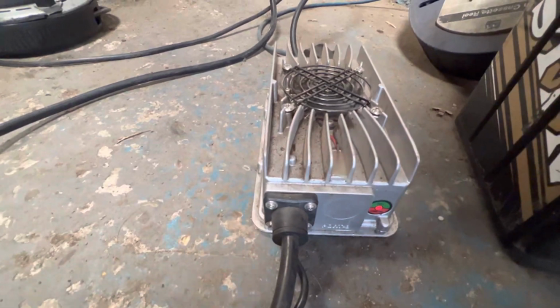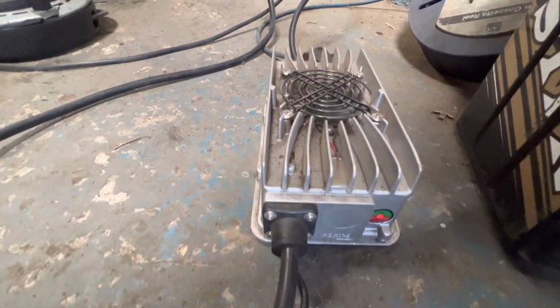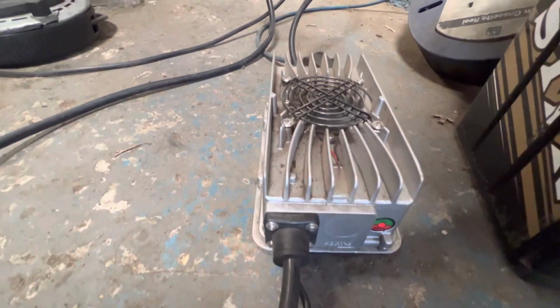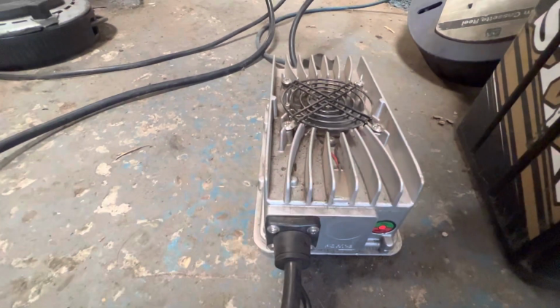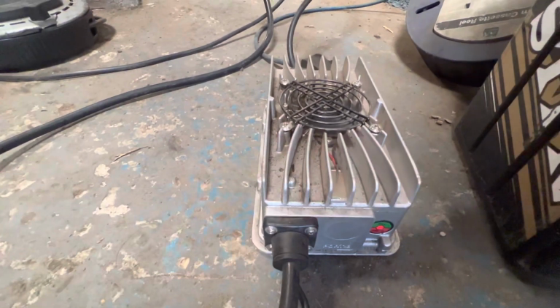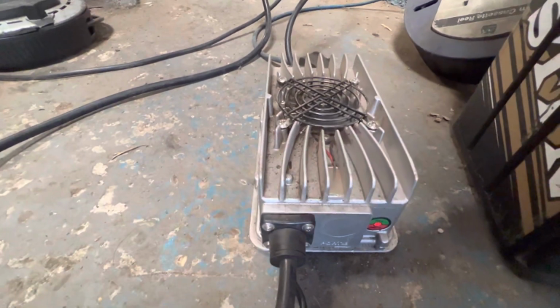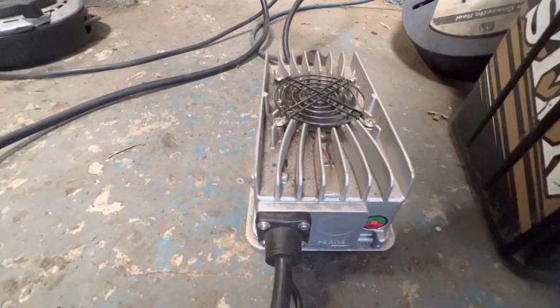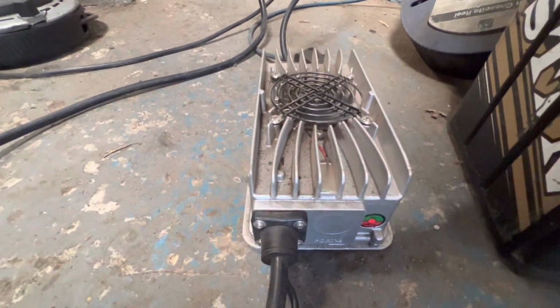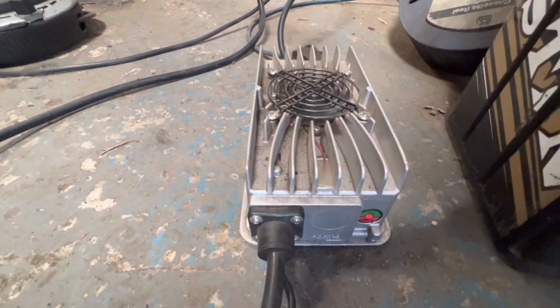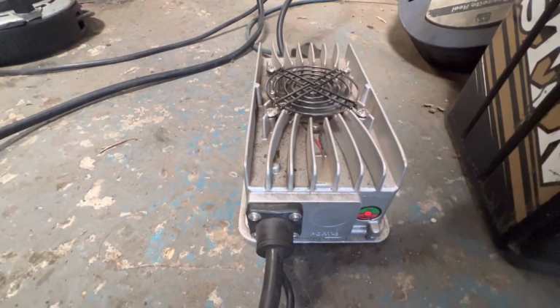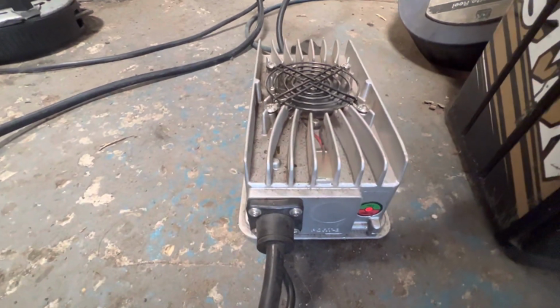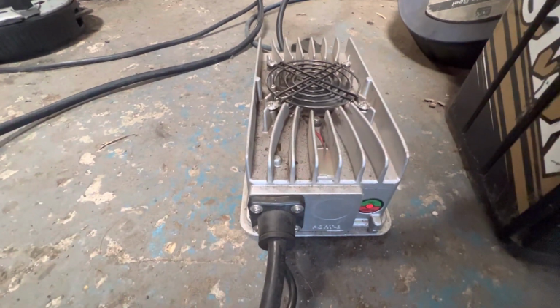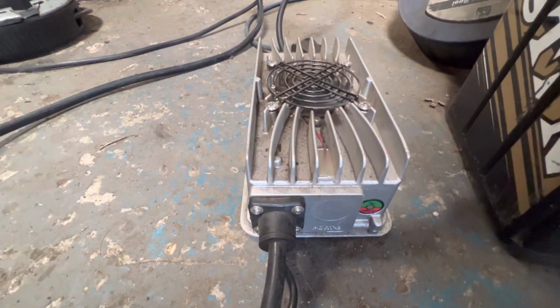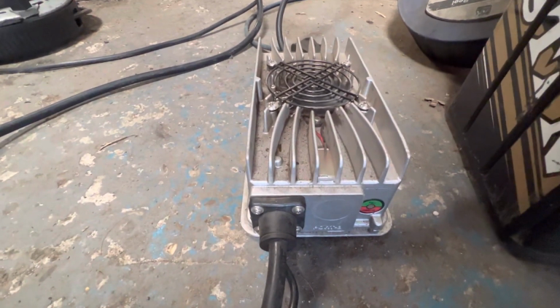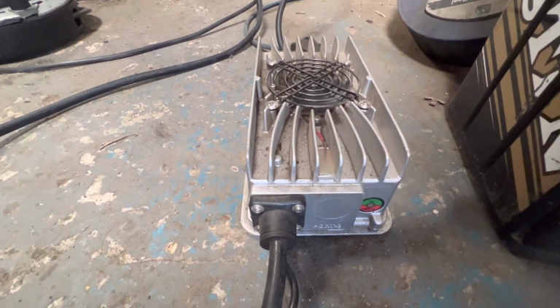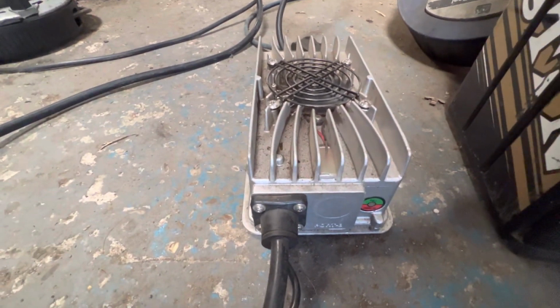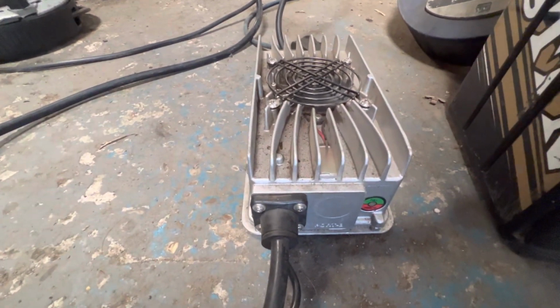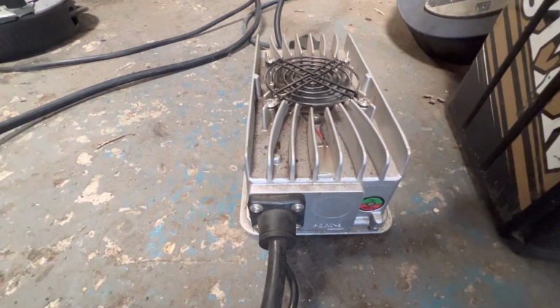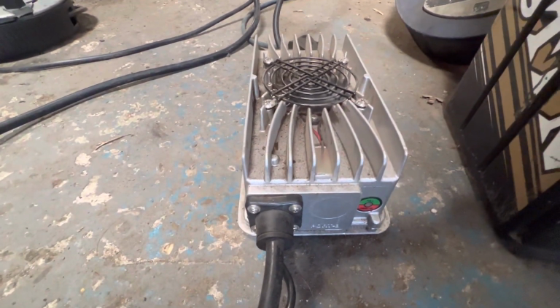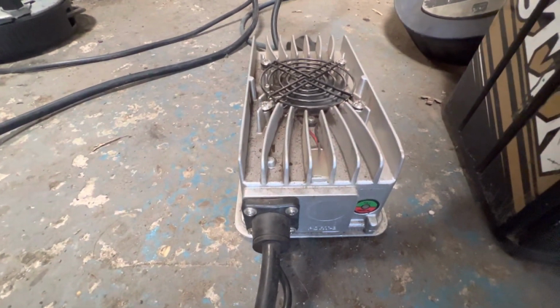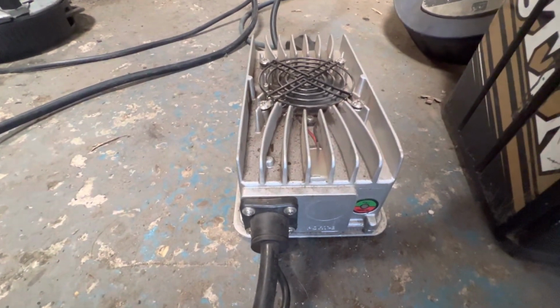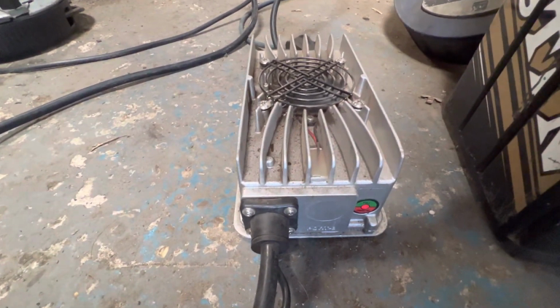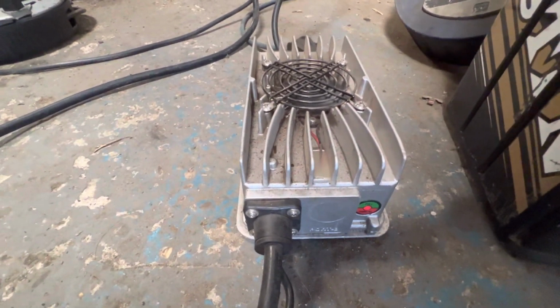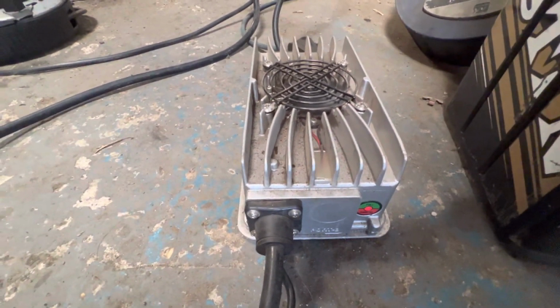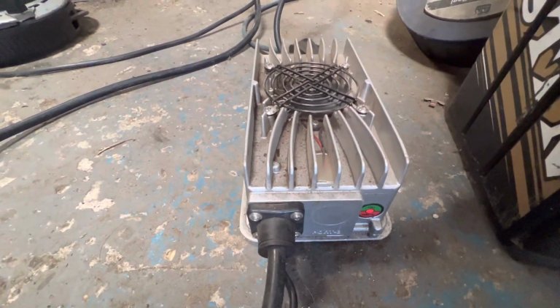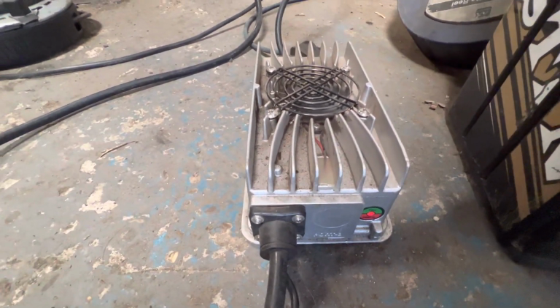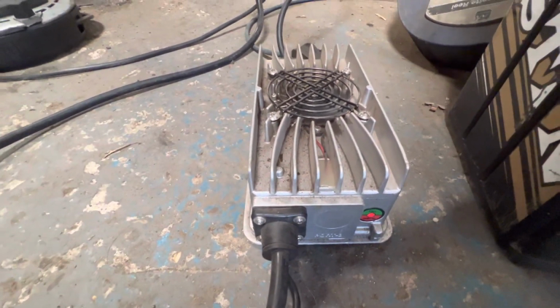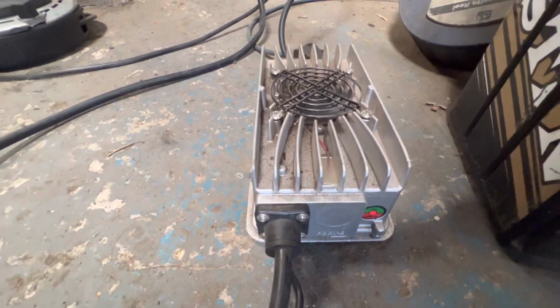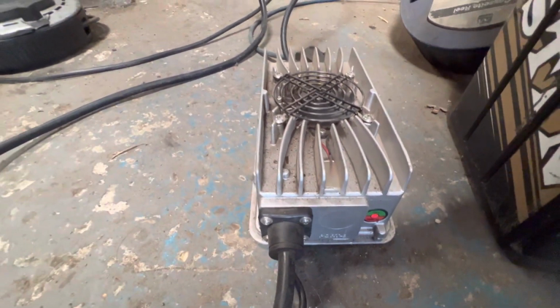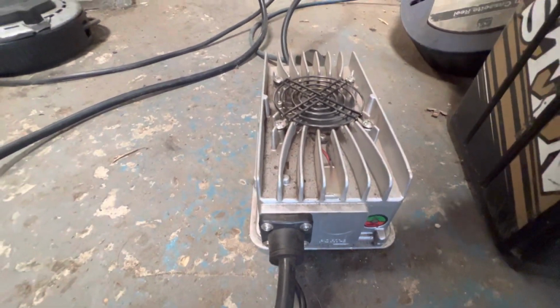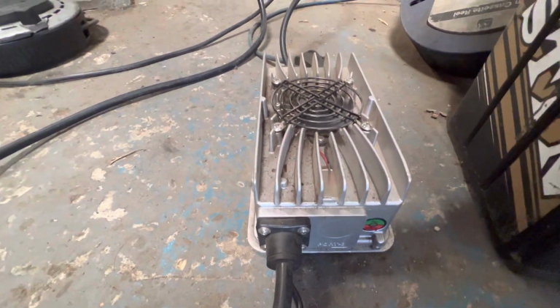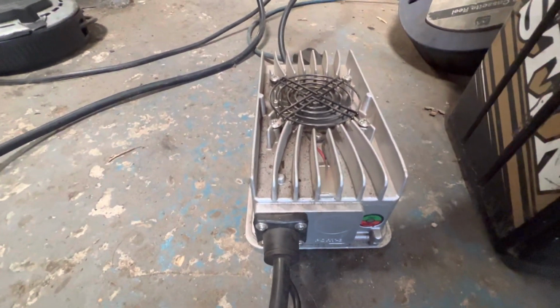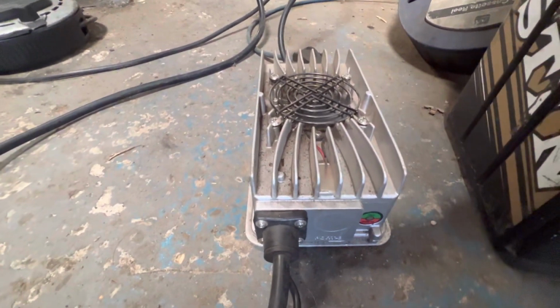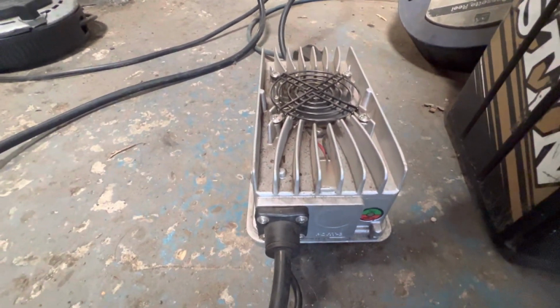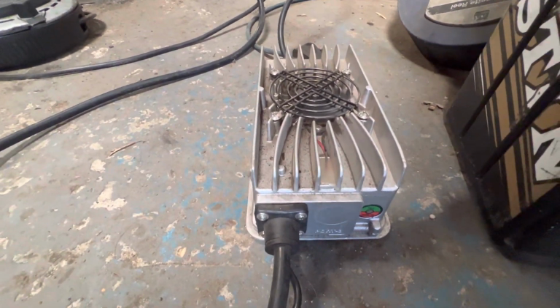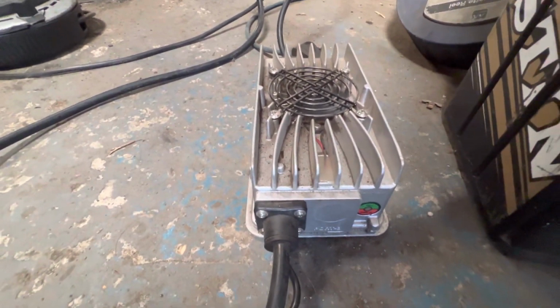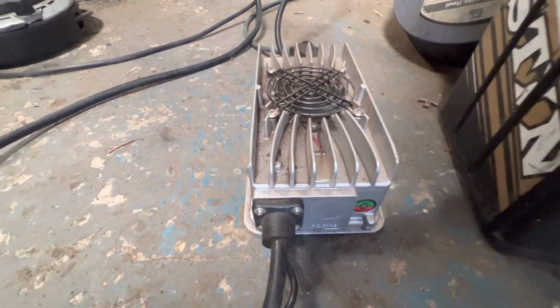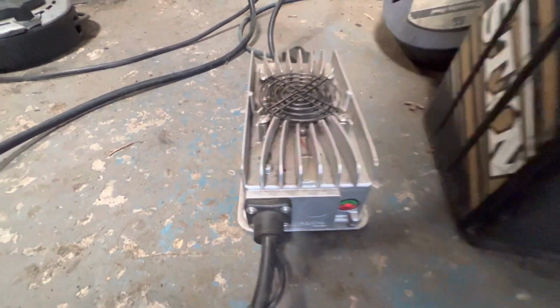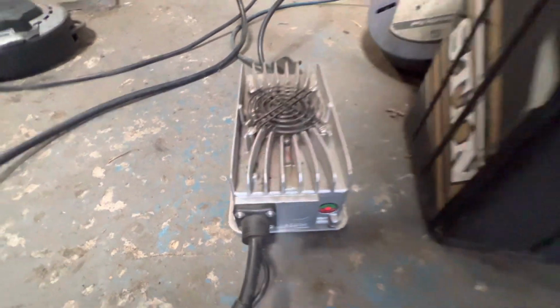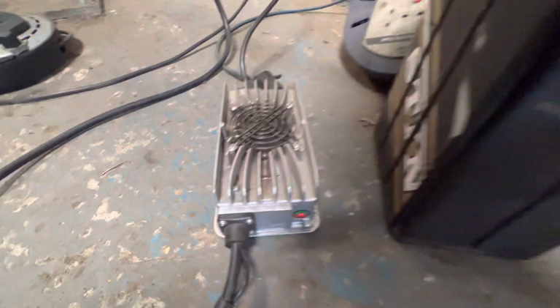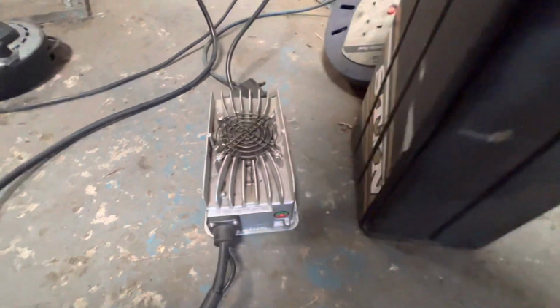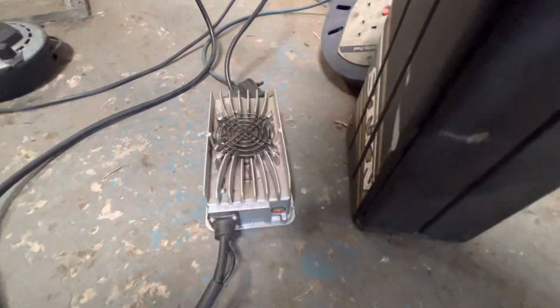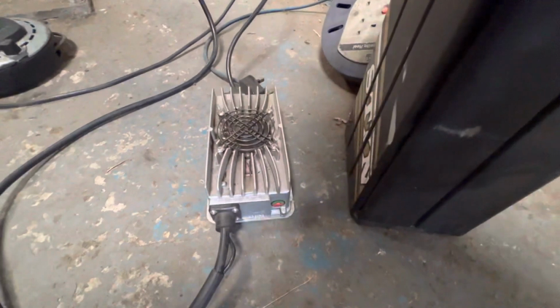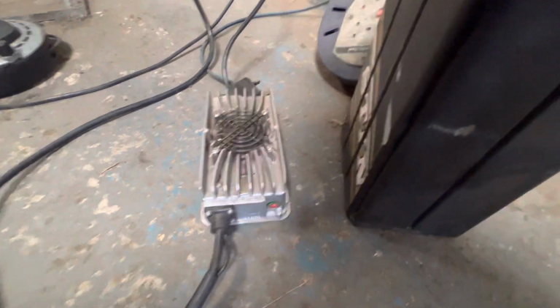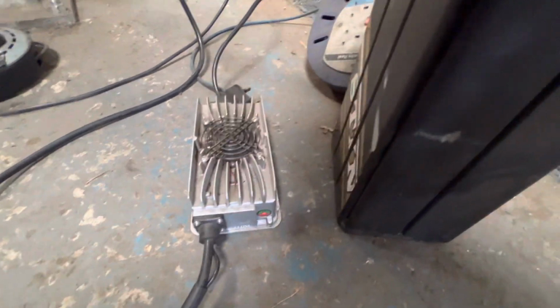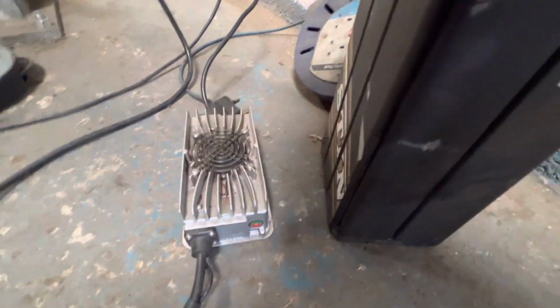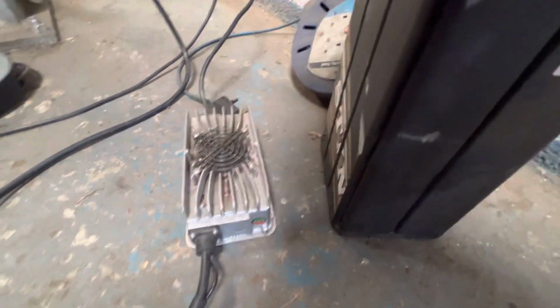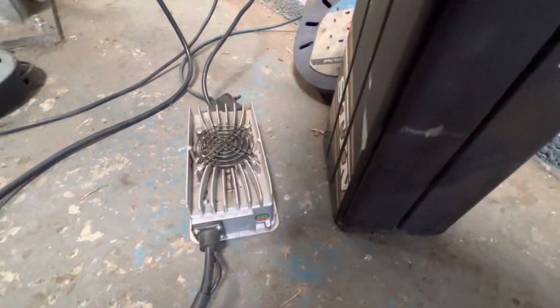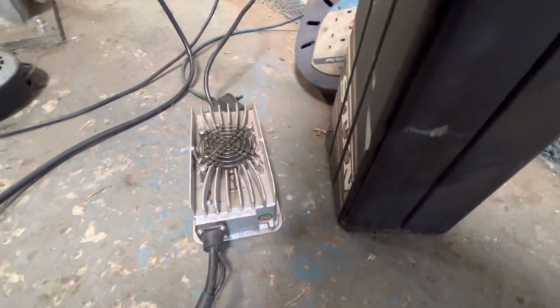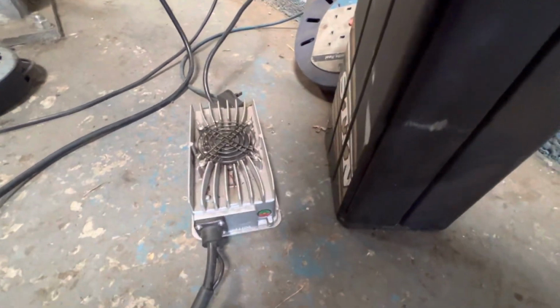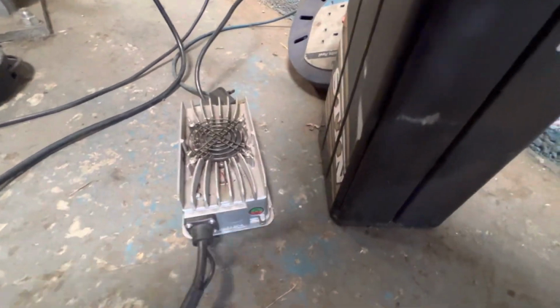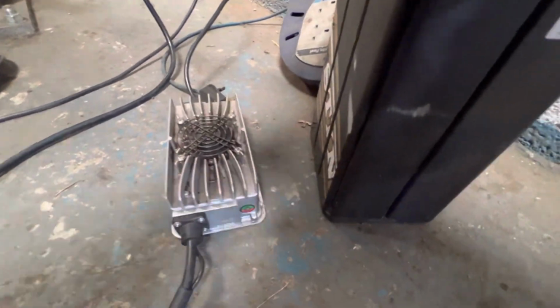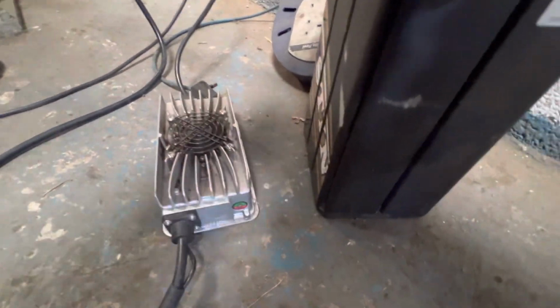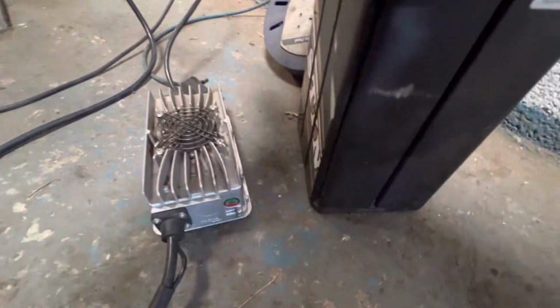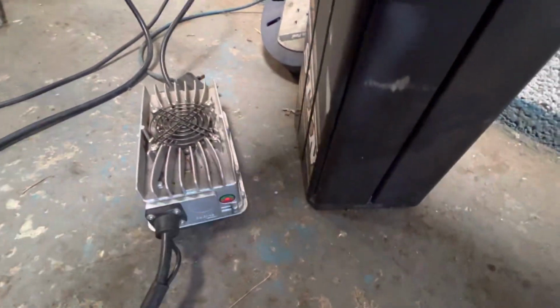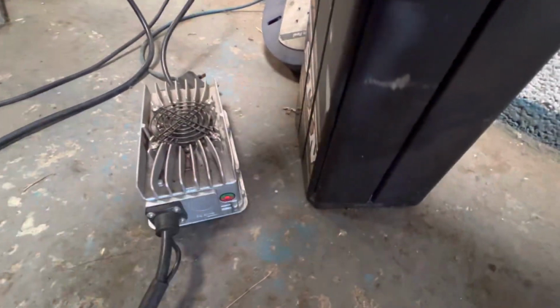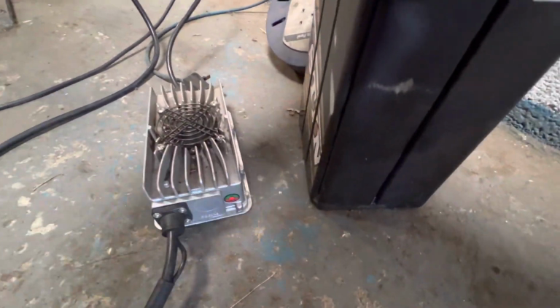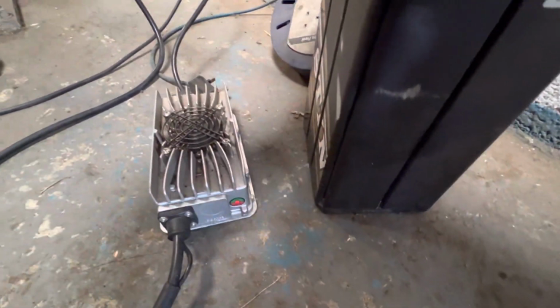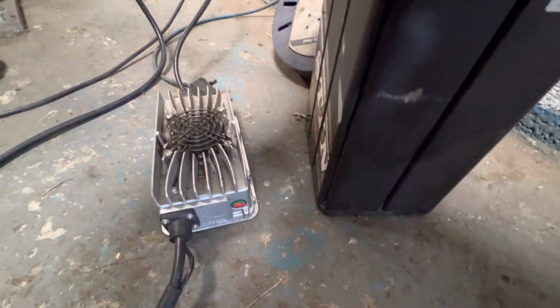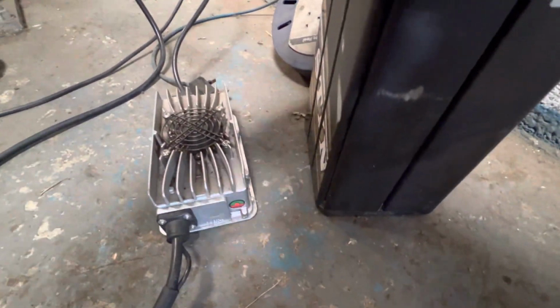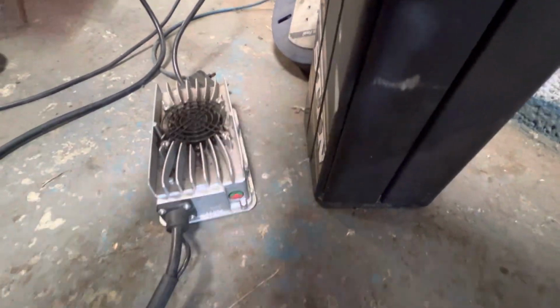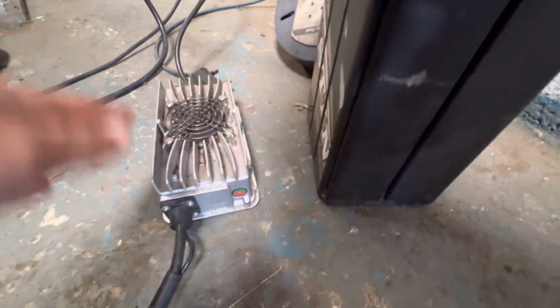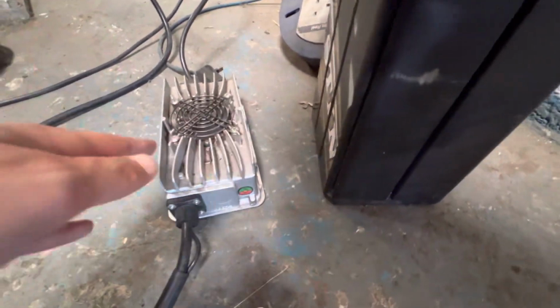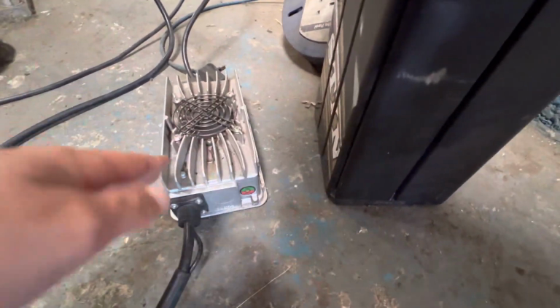The fans have kicked in and now we're charging. So if anyone has that issue, that is the sequence.